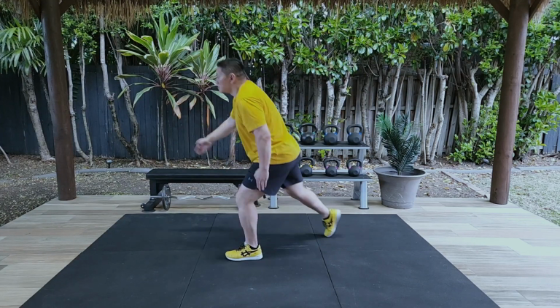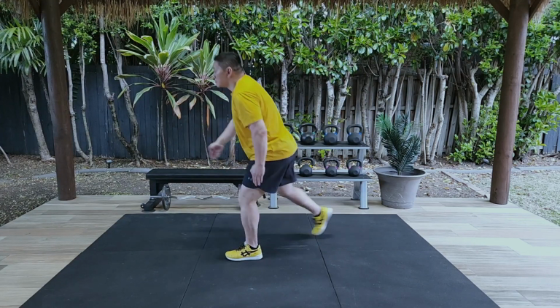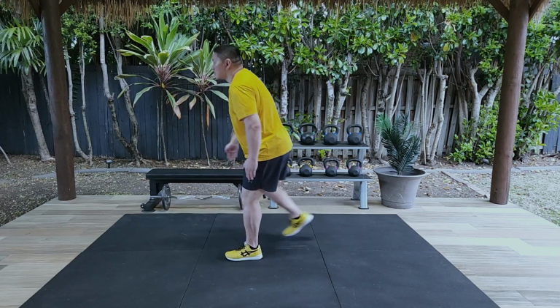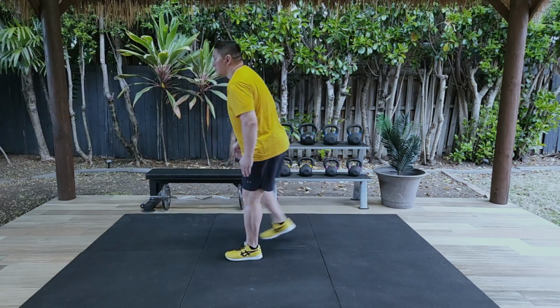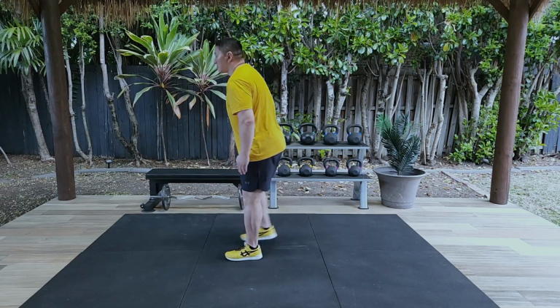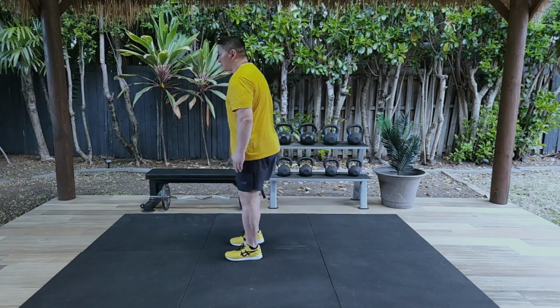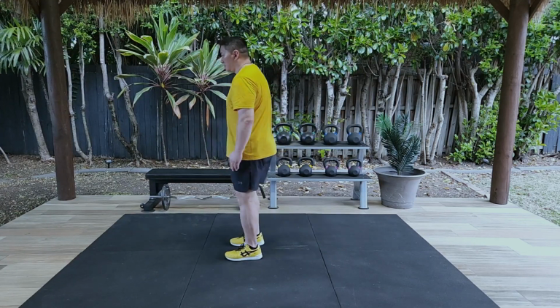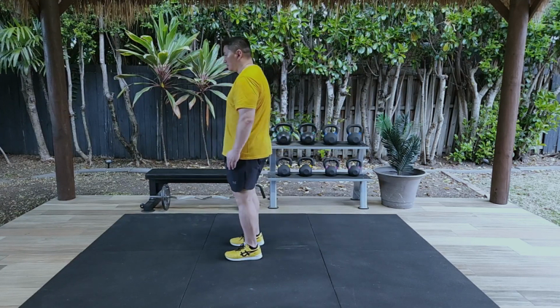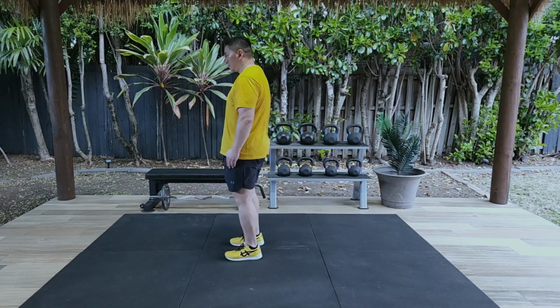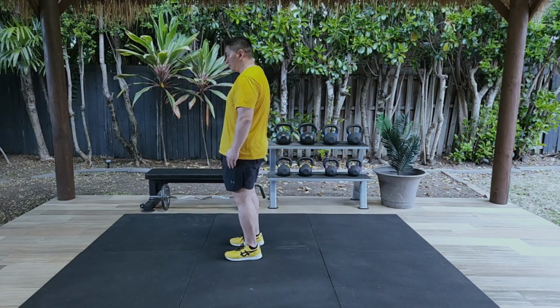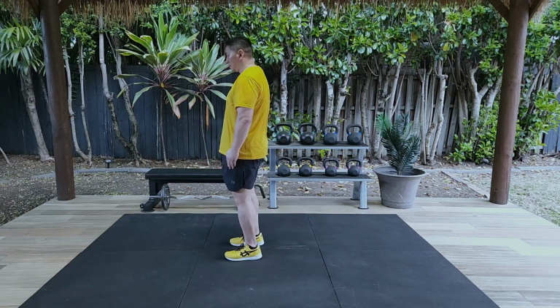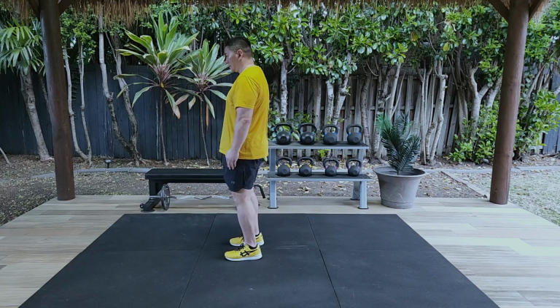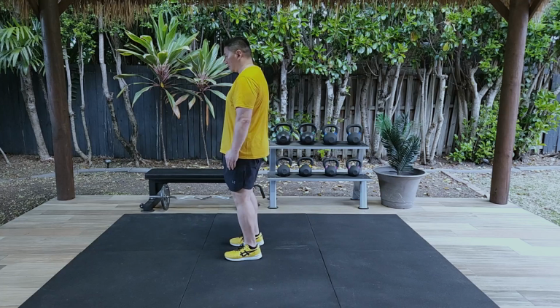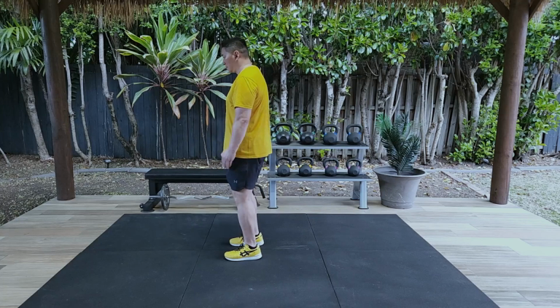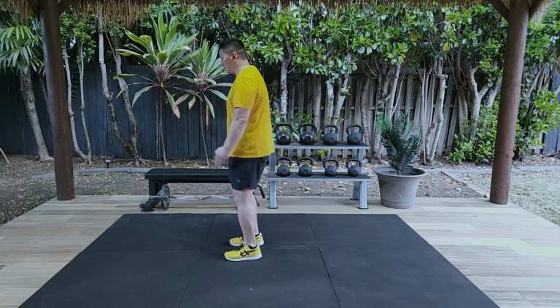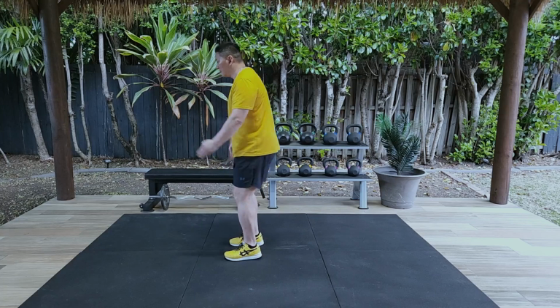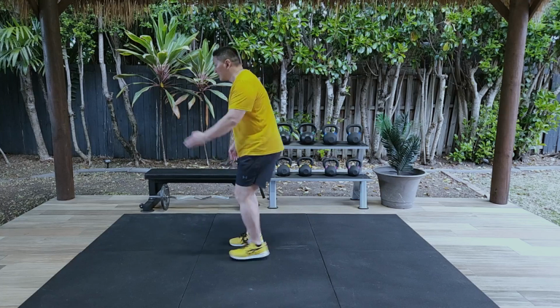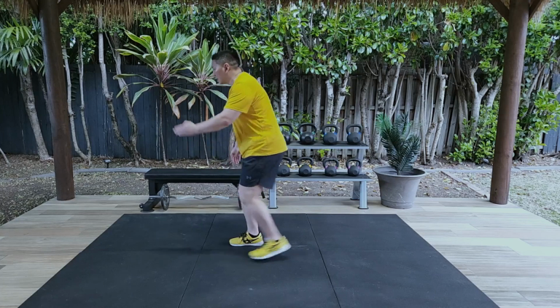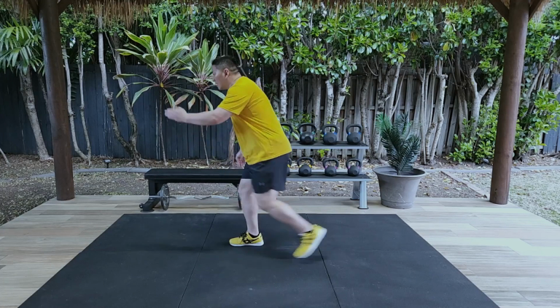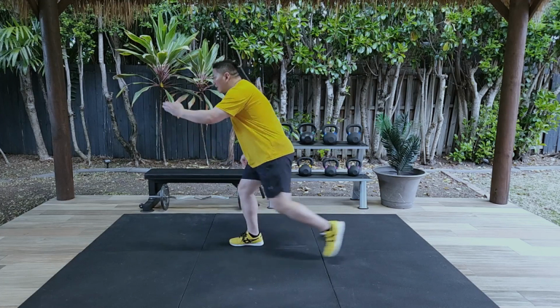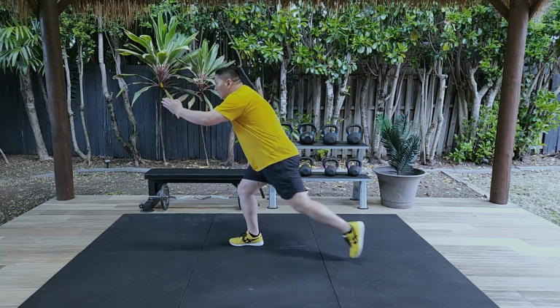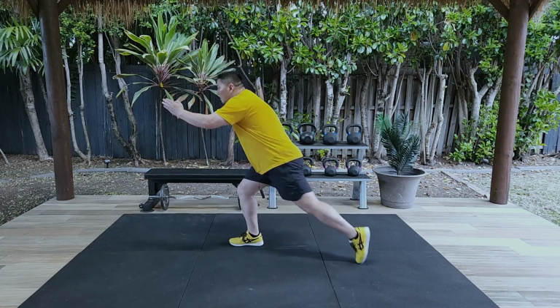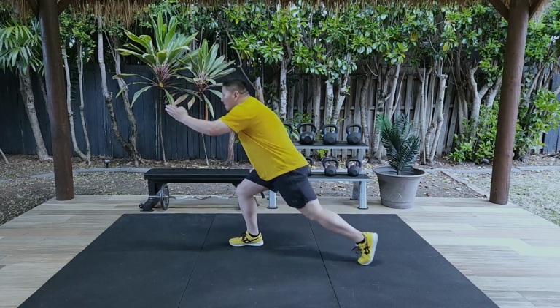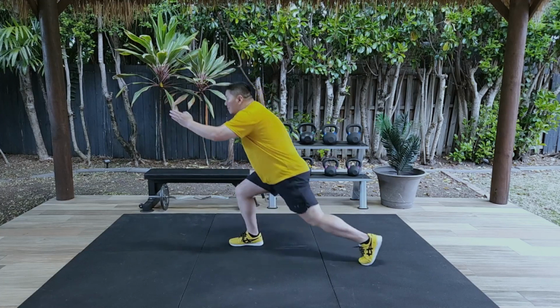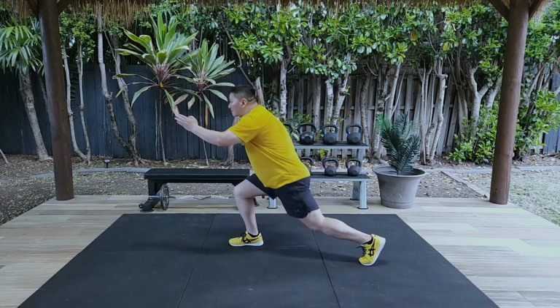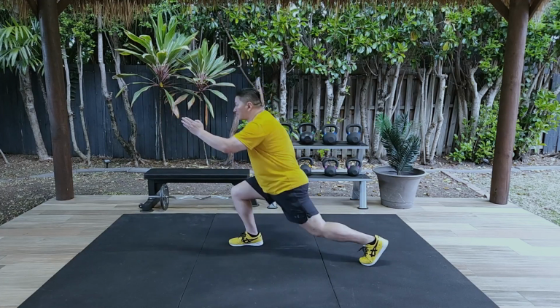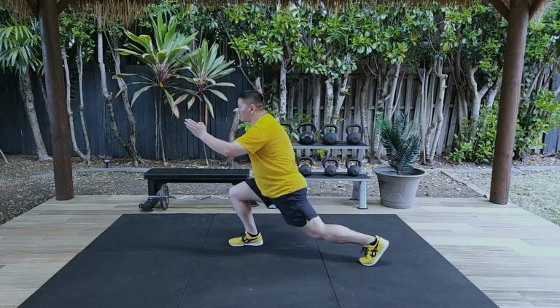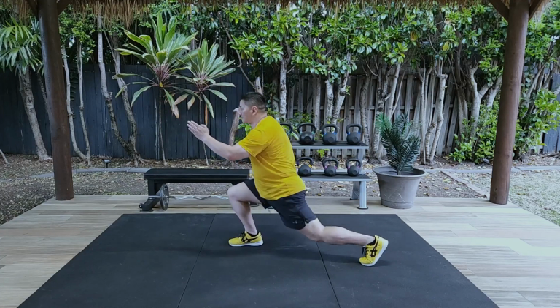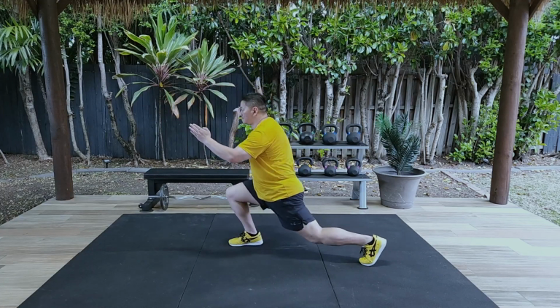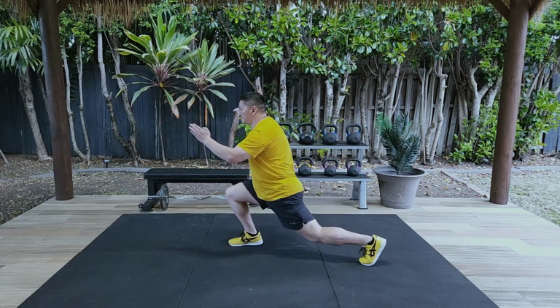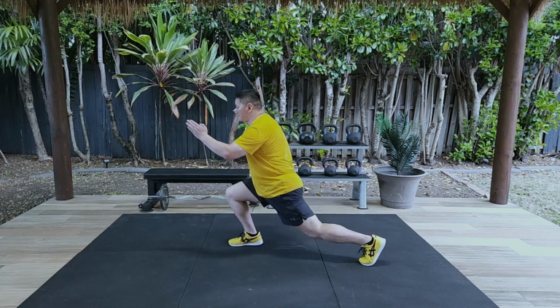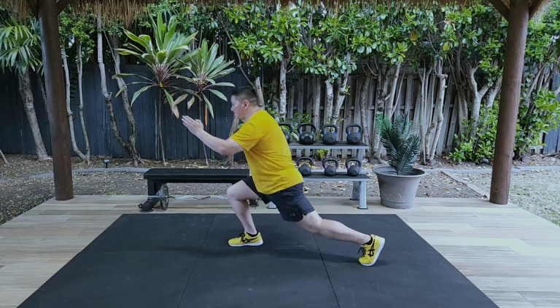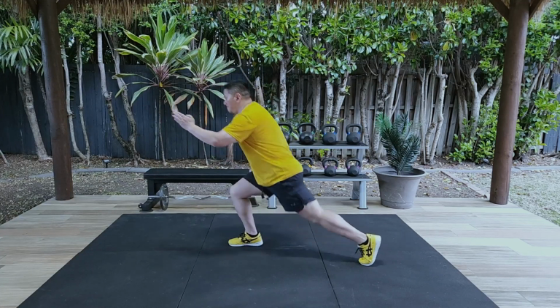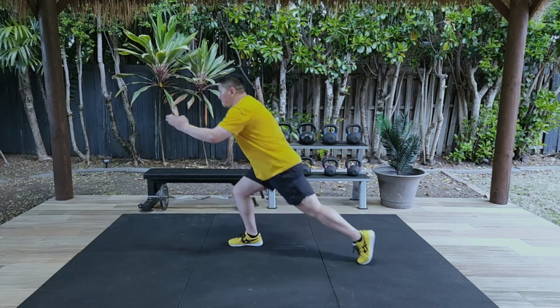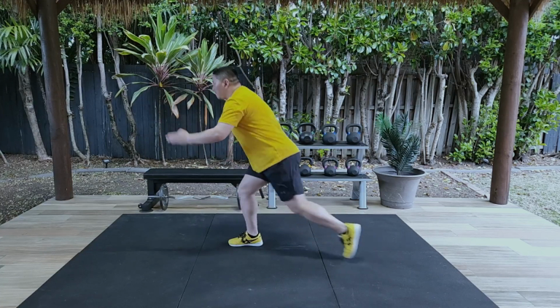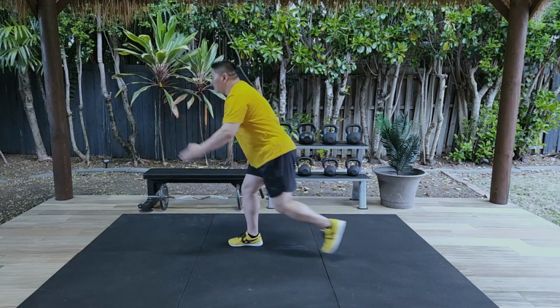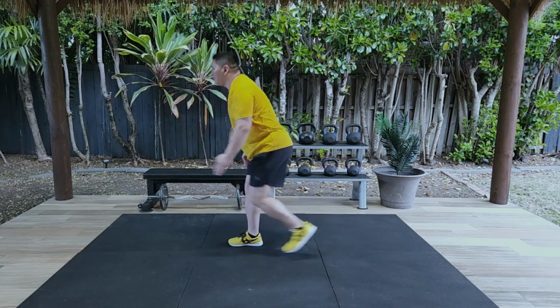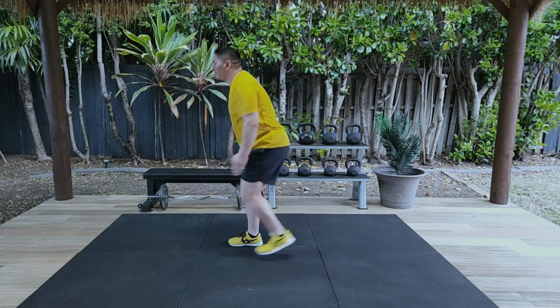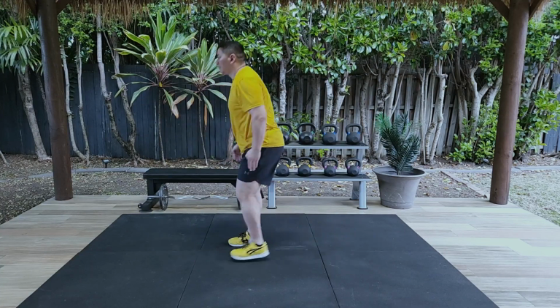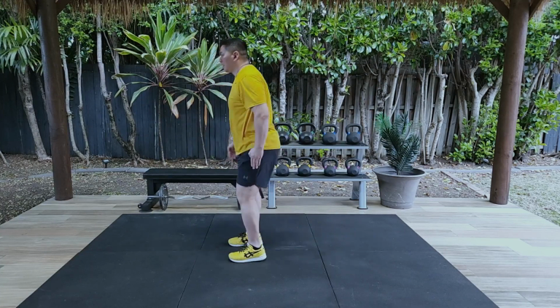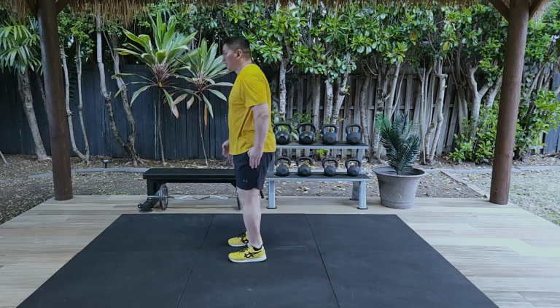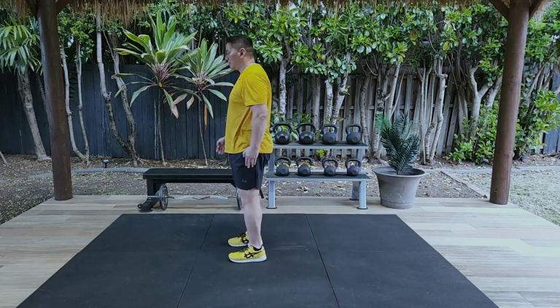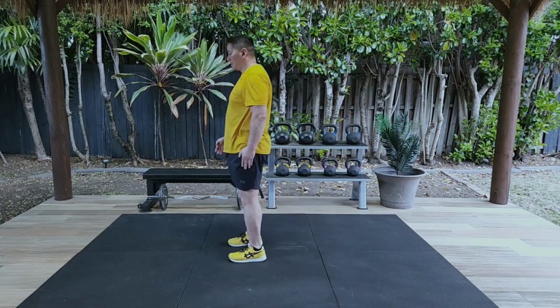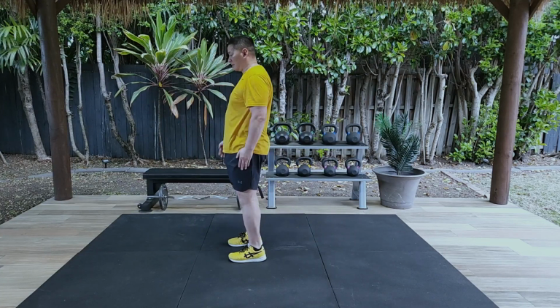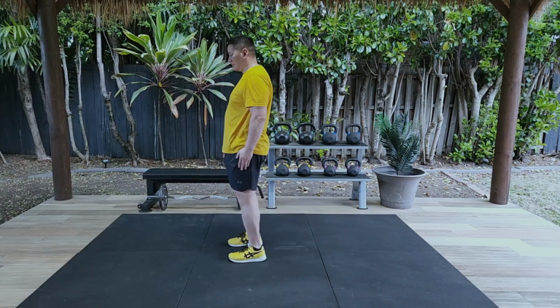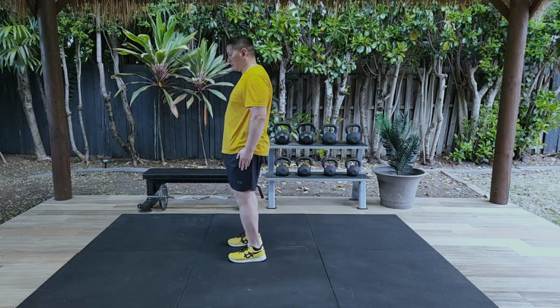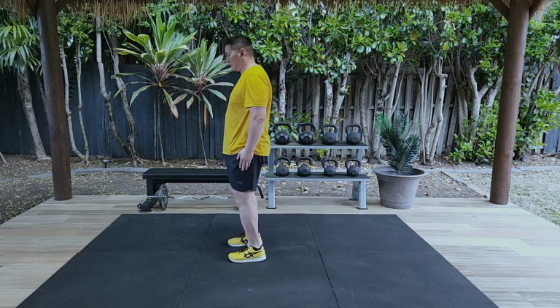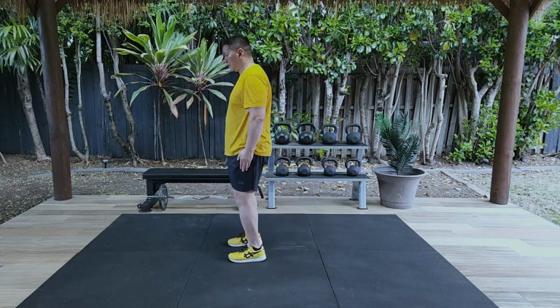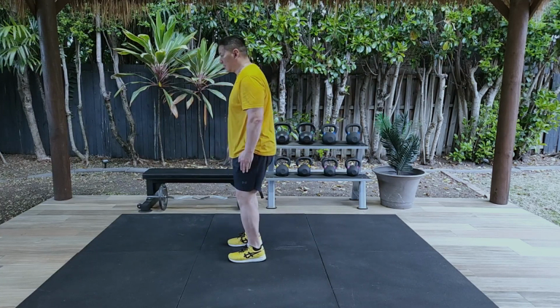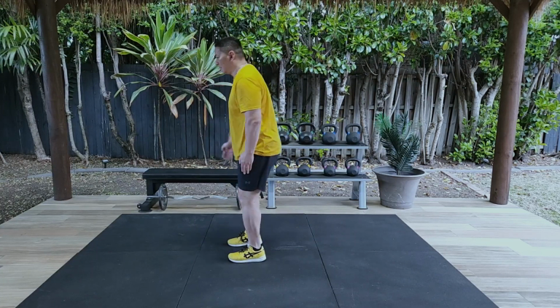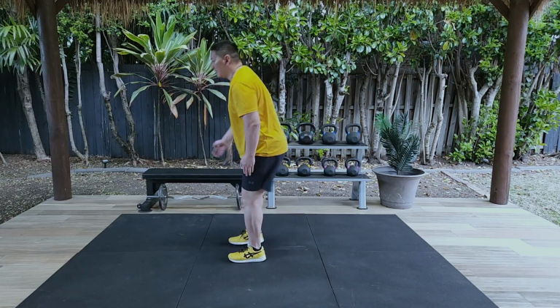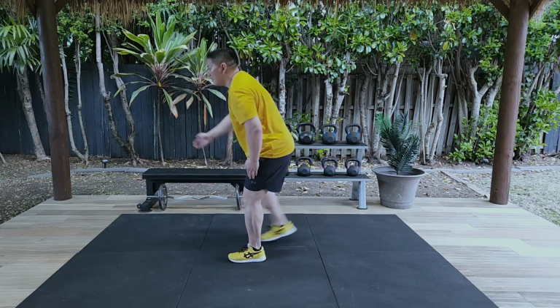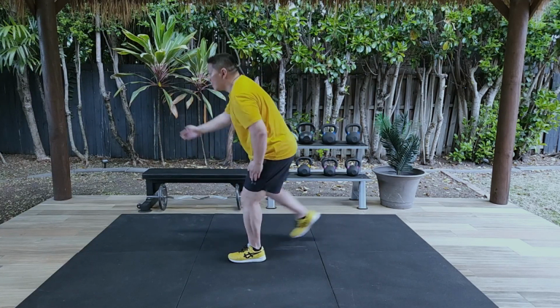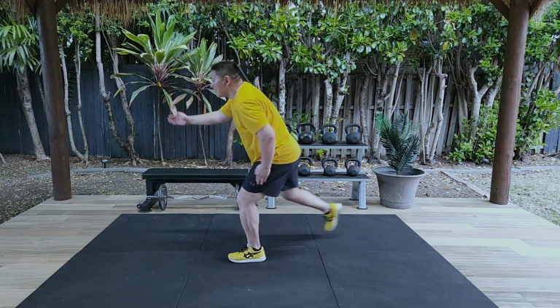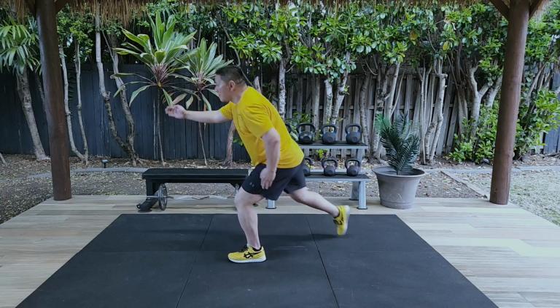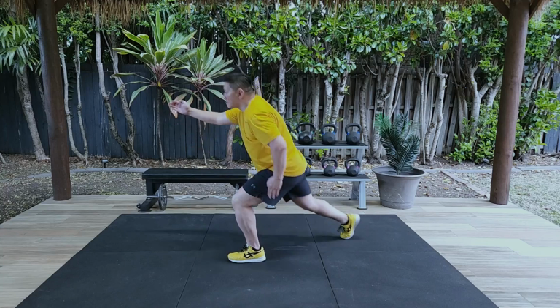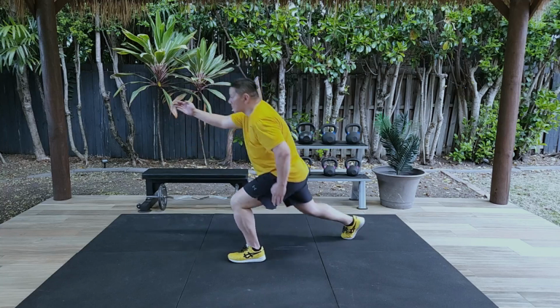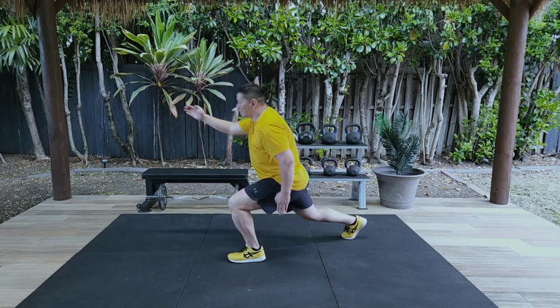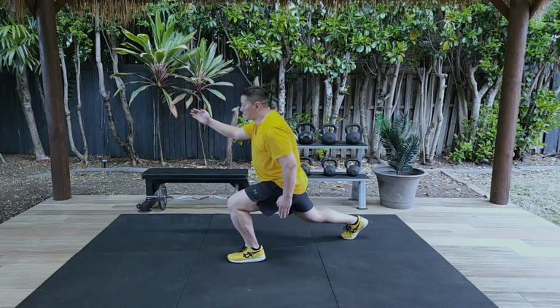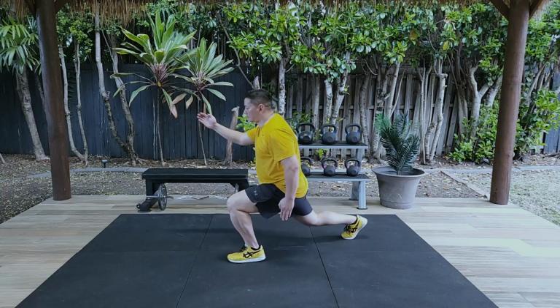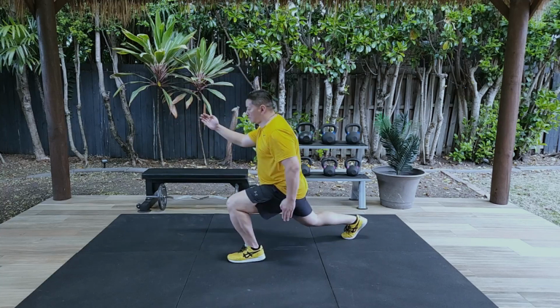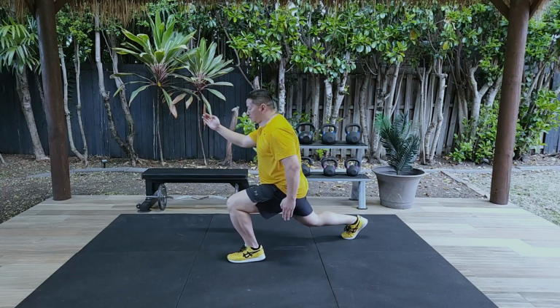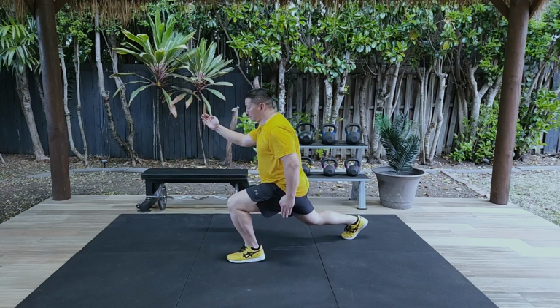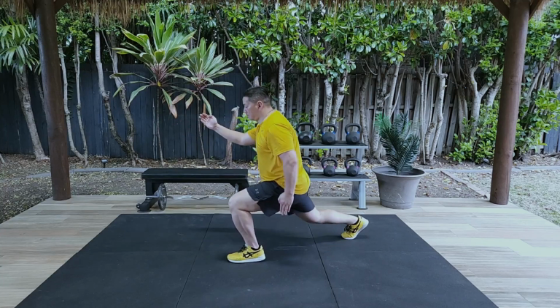Stand with your feet shoulder width apart, keep your back and neck in a straight neutral position, and your core switched on.